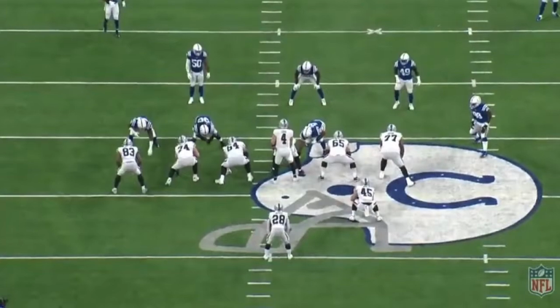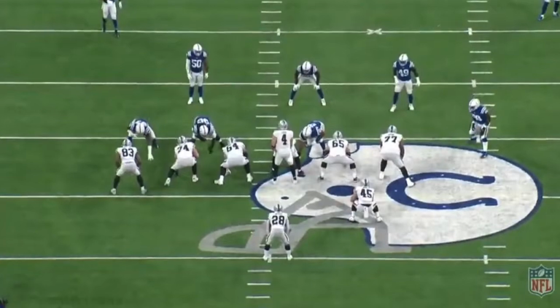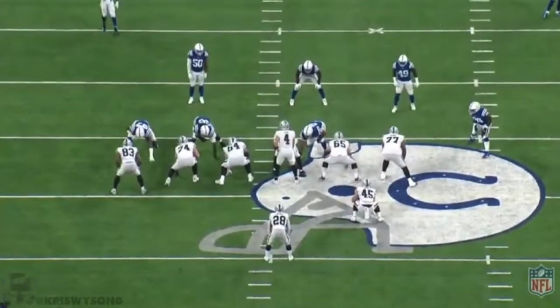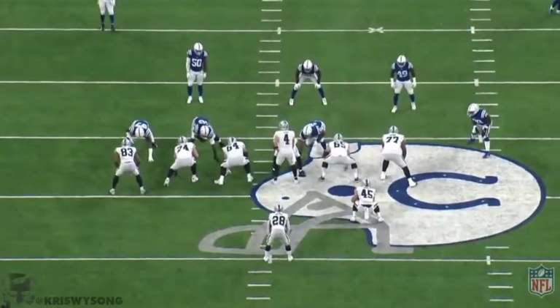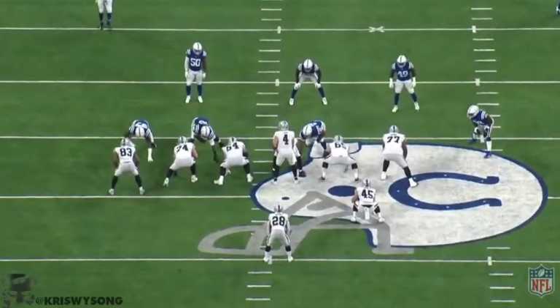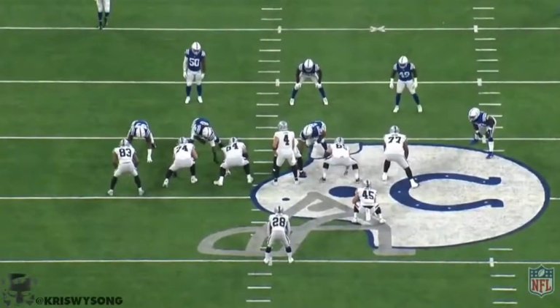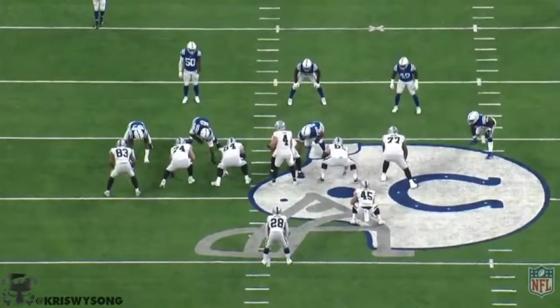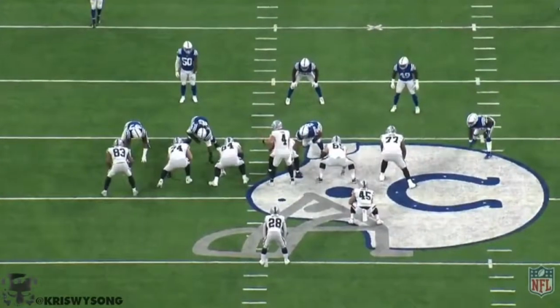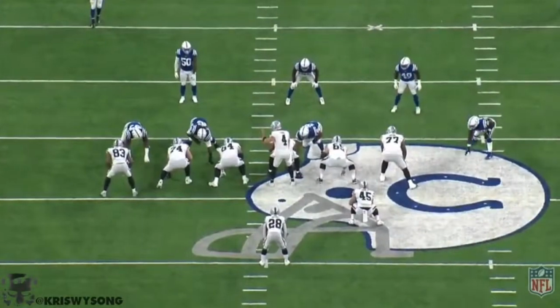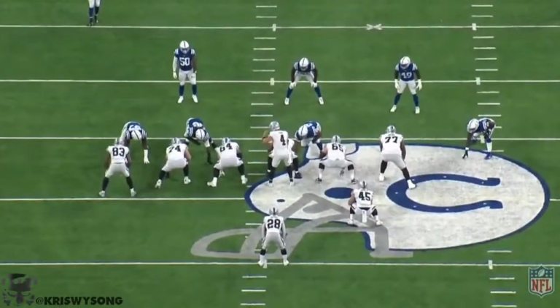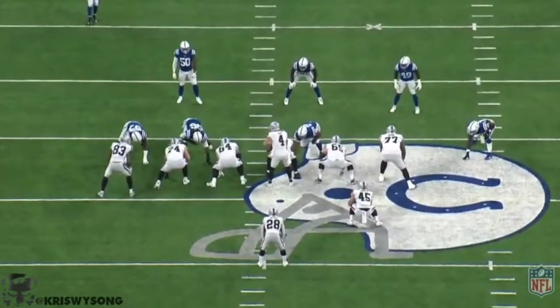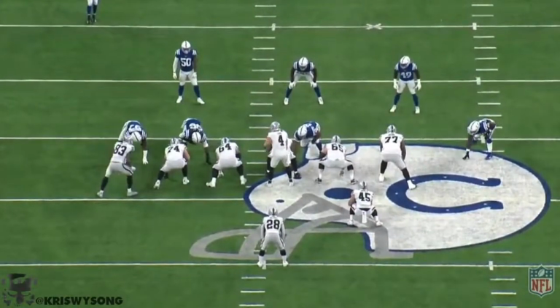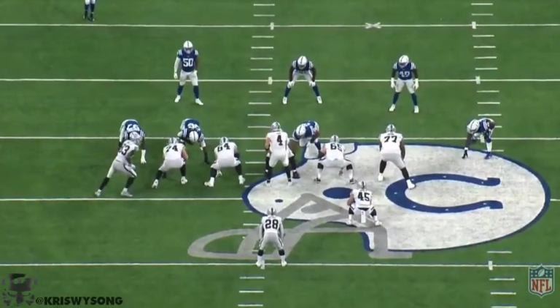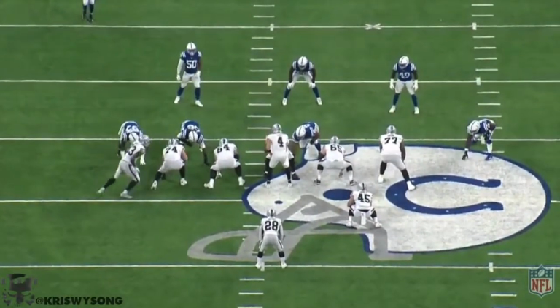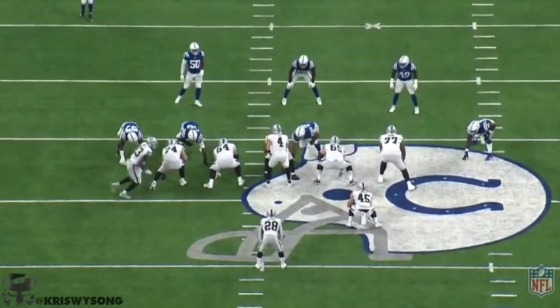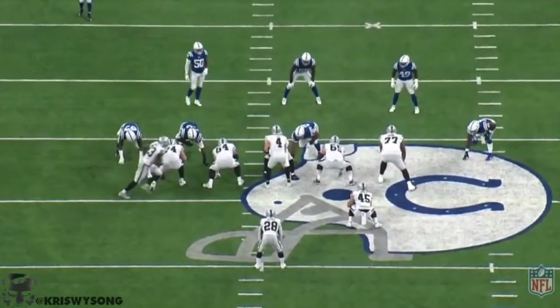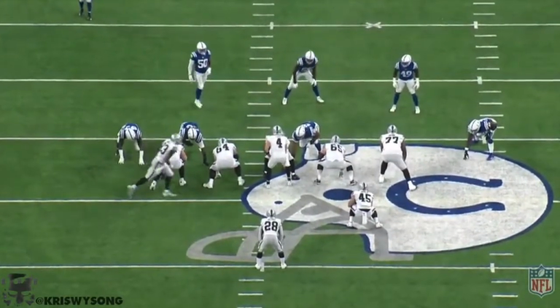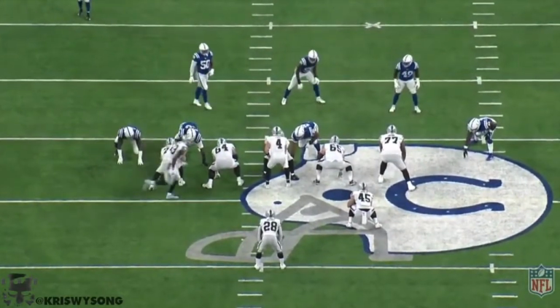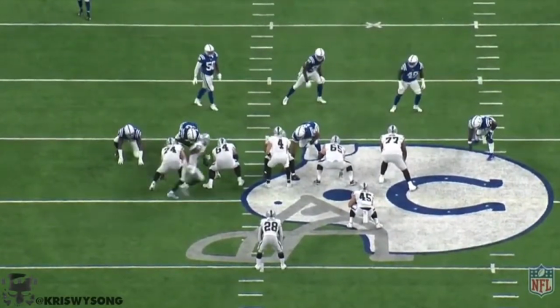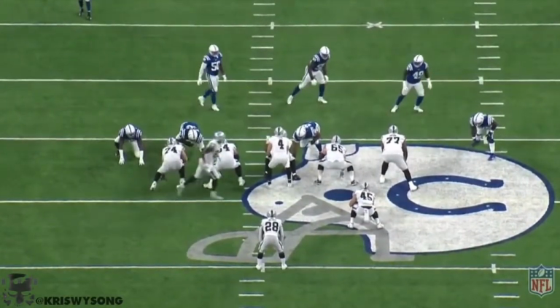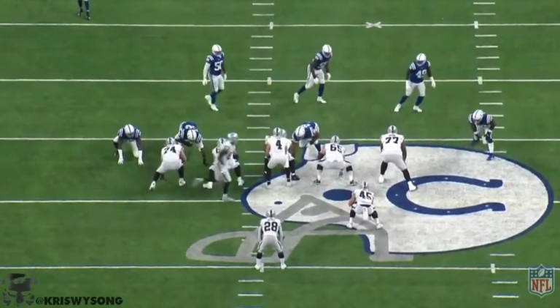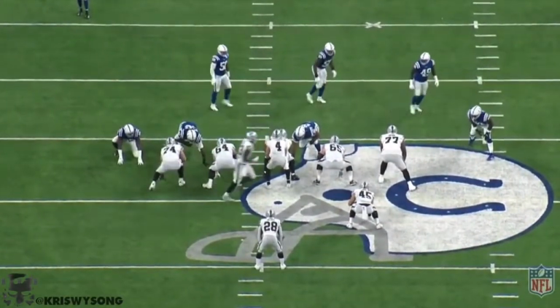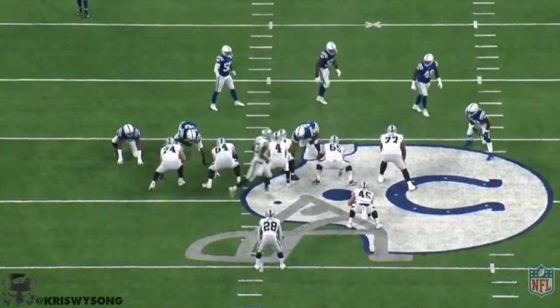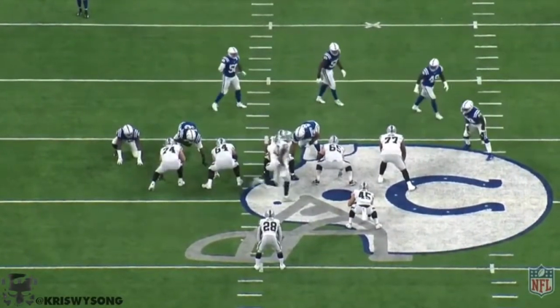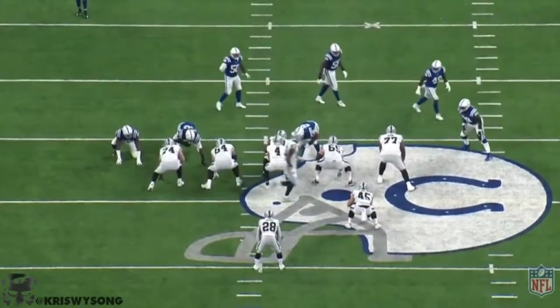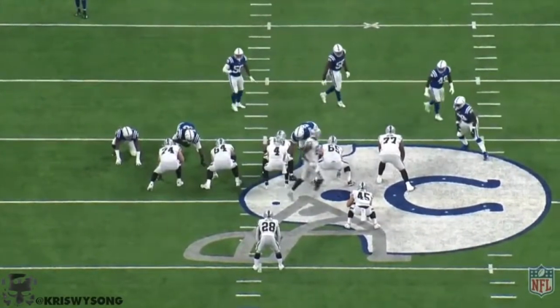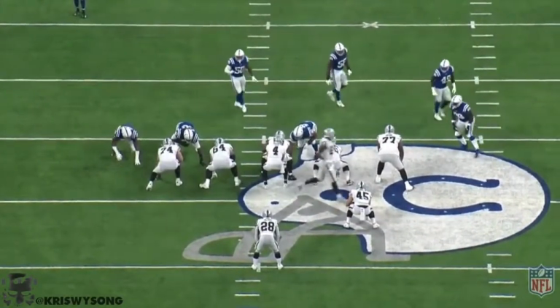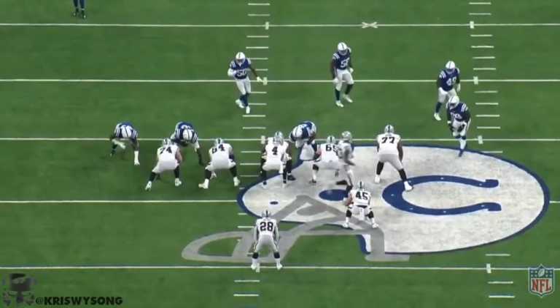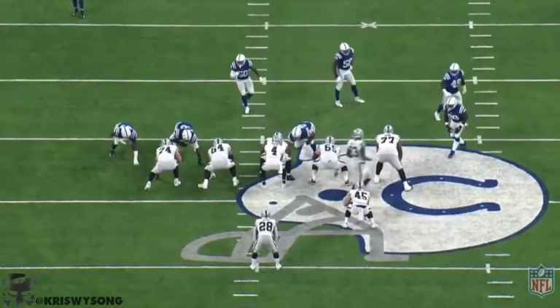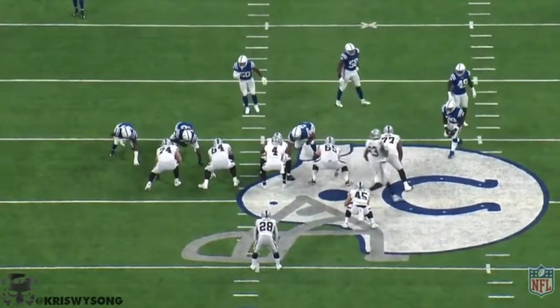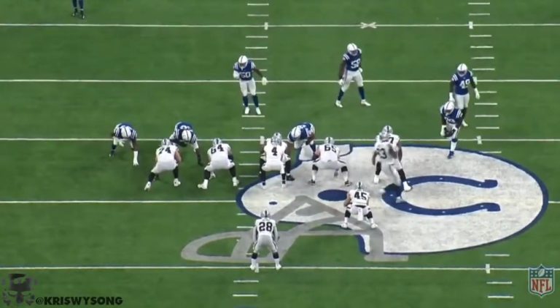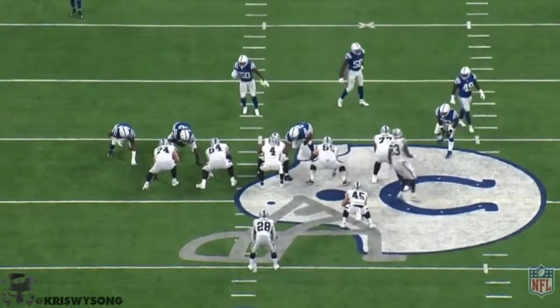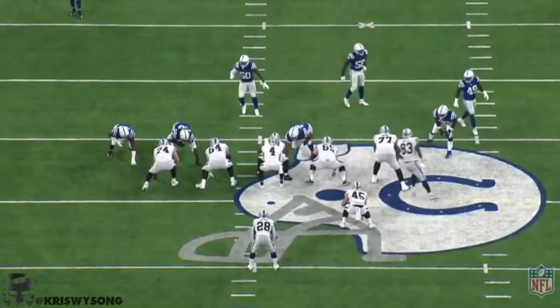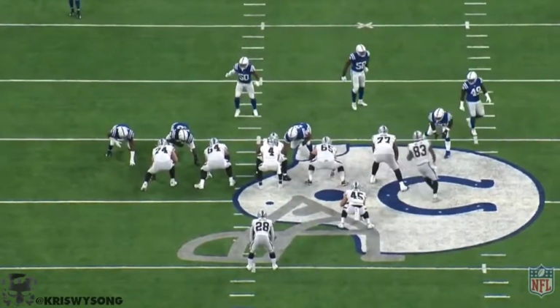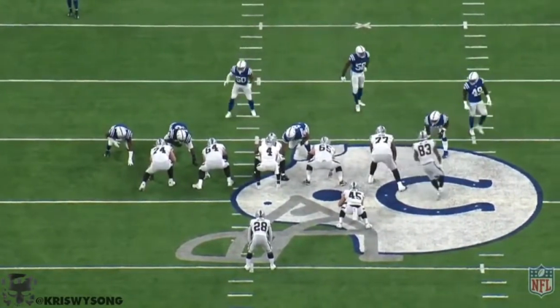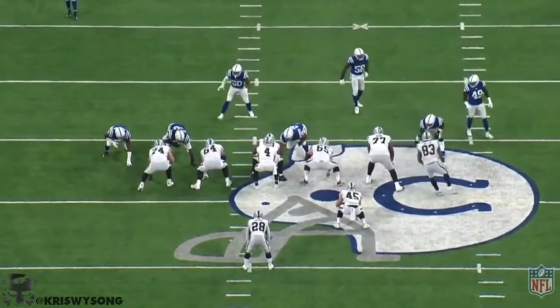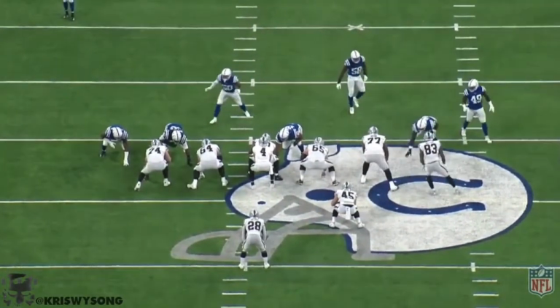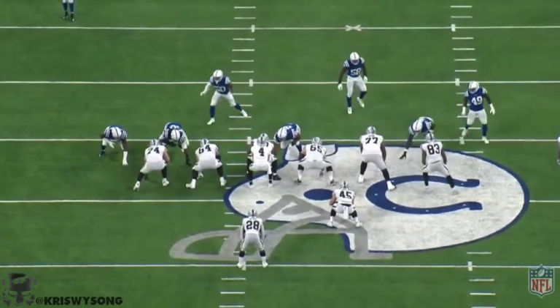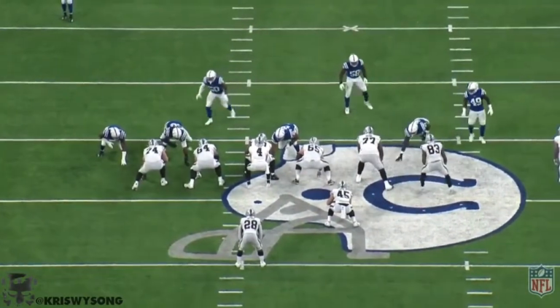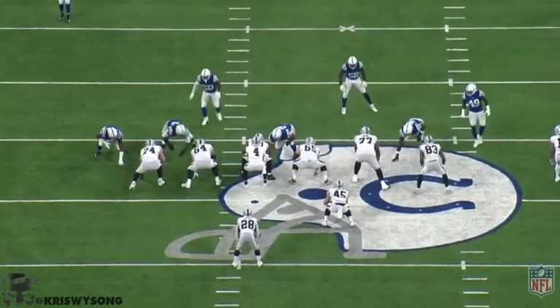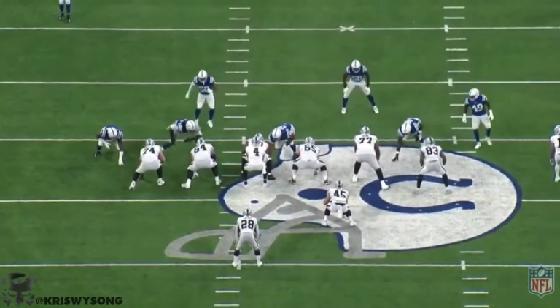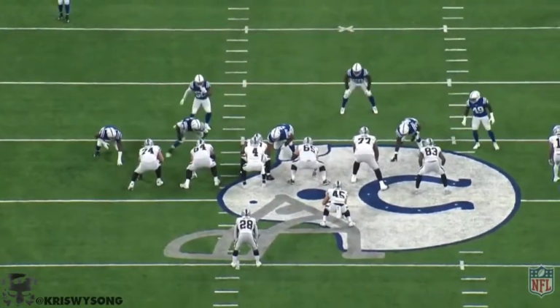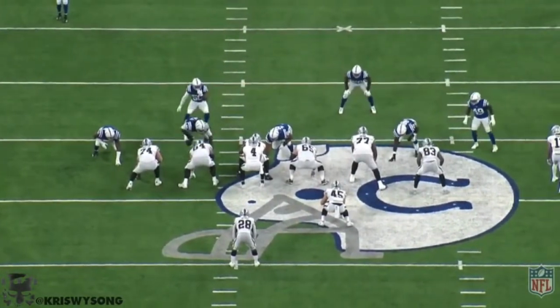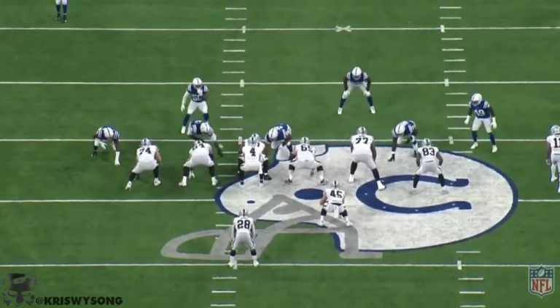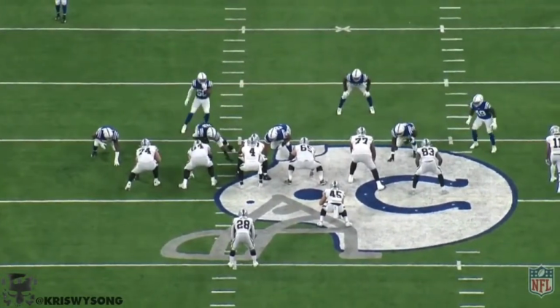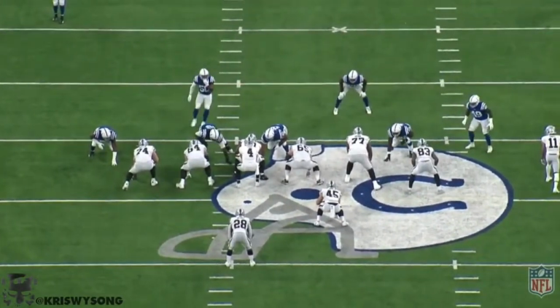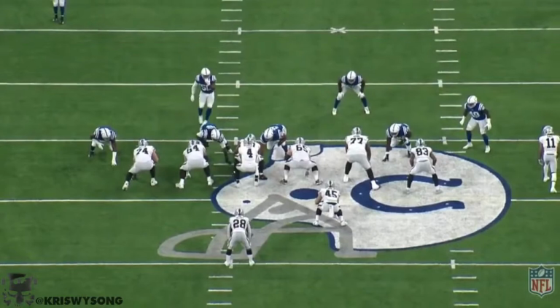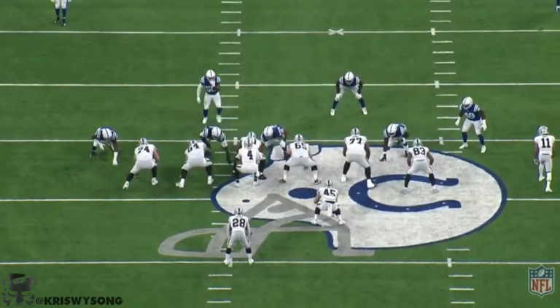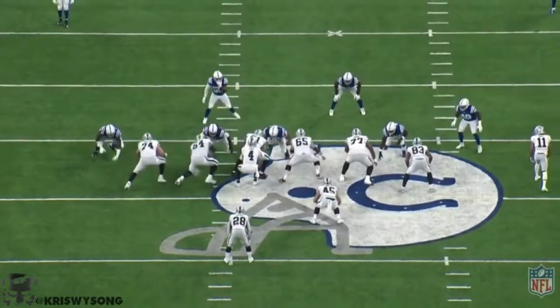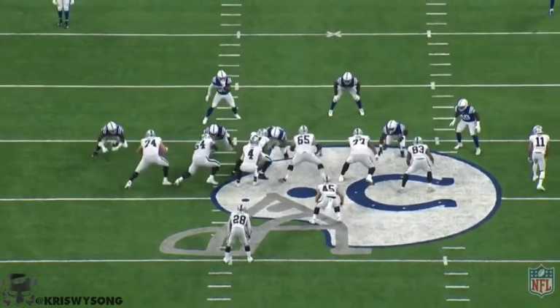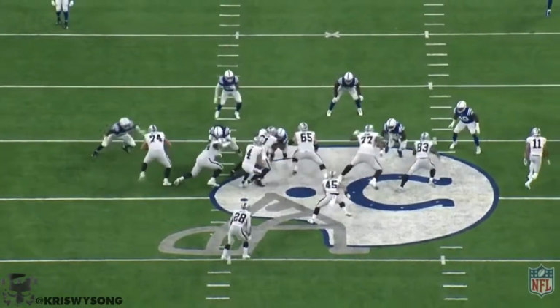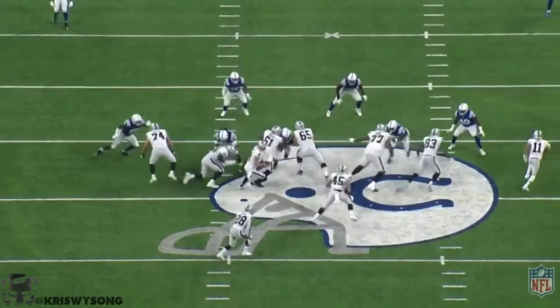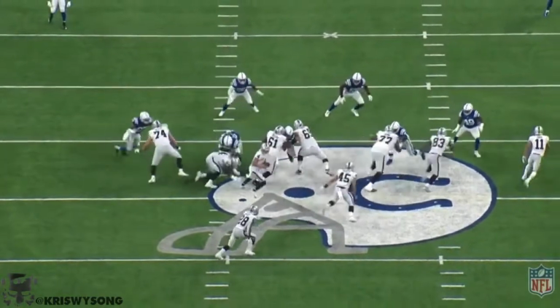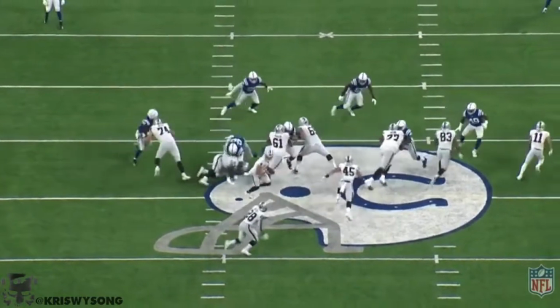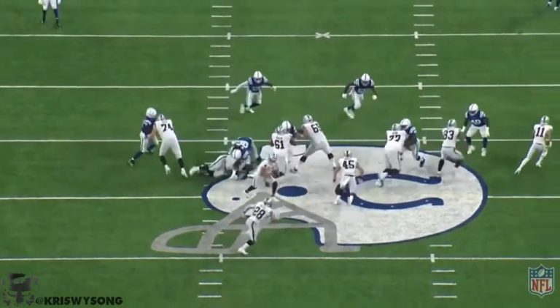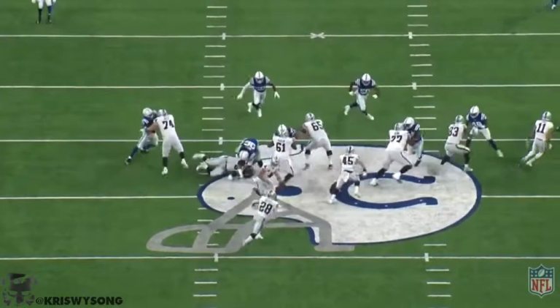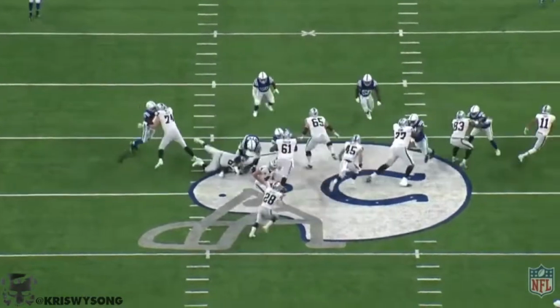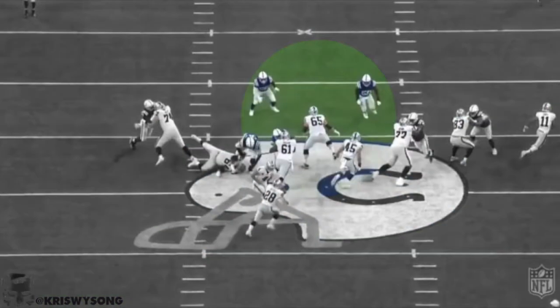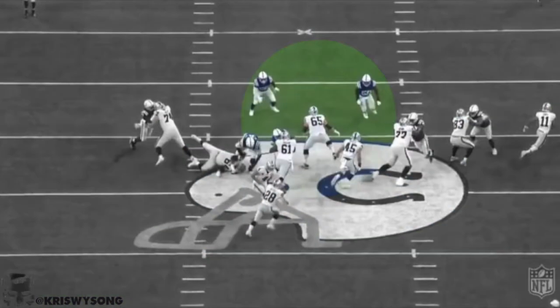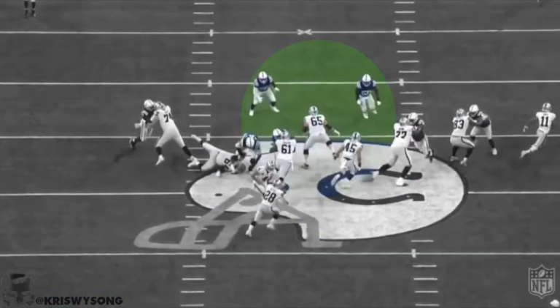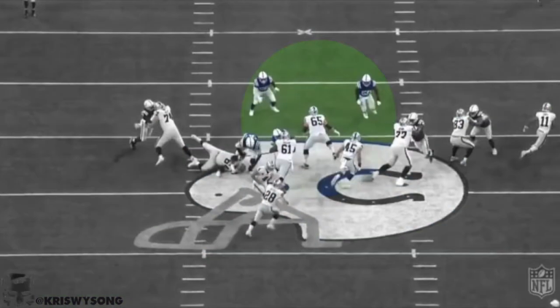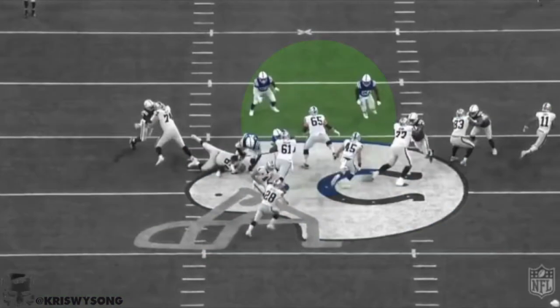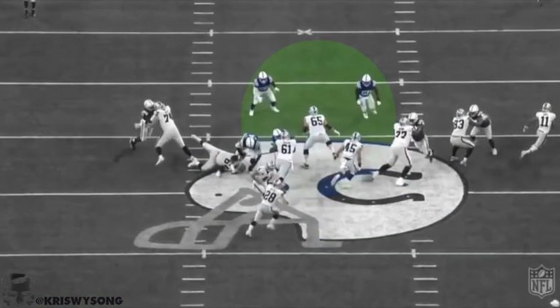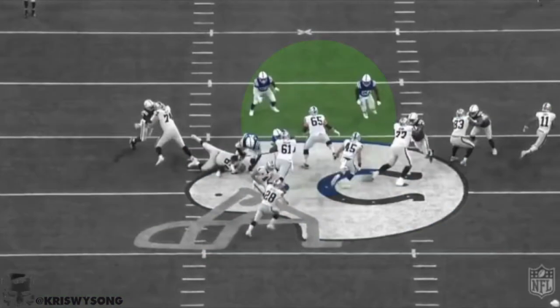Hey everyone, Chris here from Black Hole Banner. Just wanted to do a quick film review on rookie running back Josh Jacobs and his performance against the Colts.